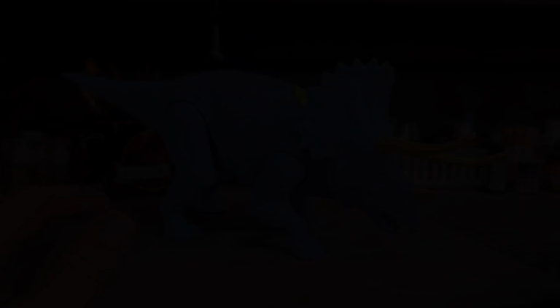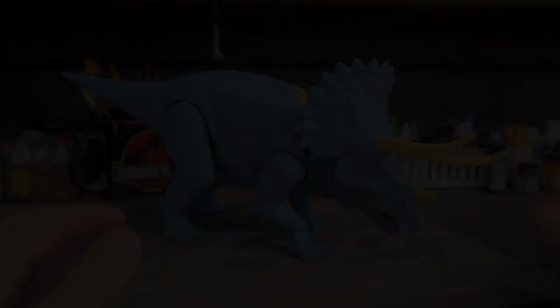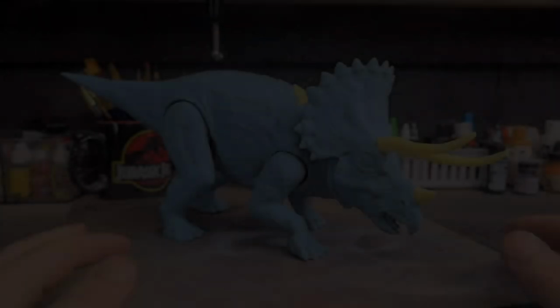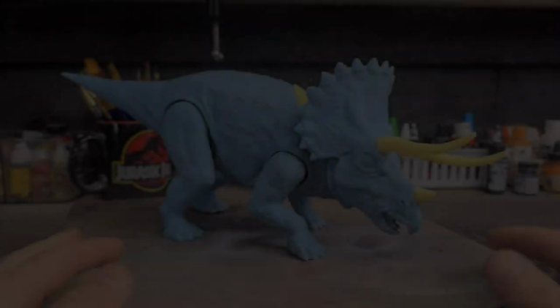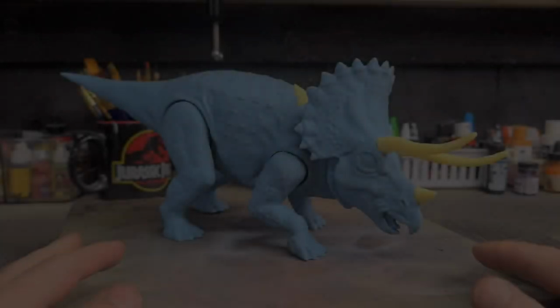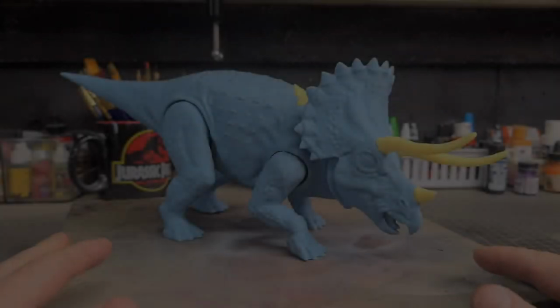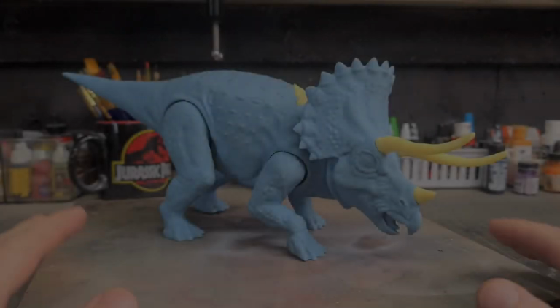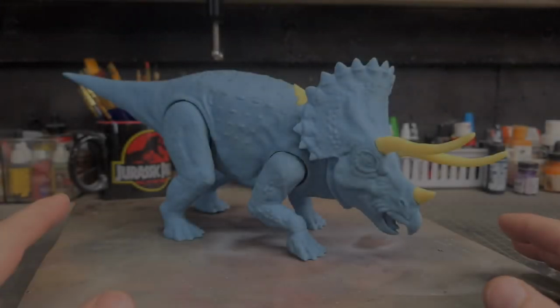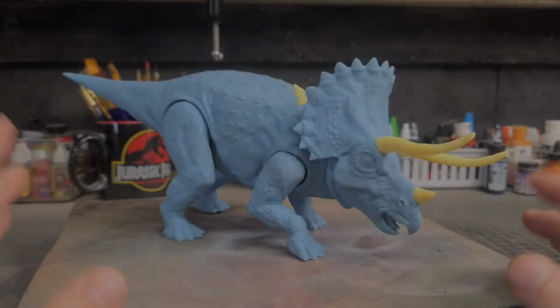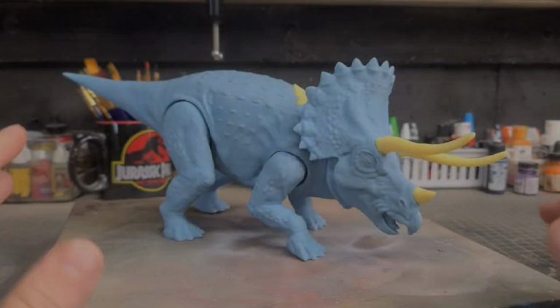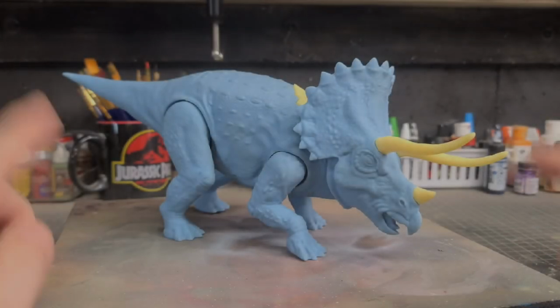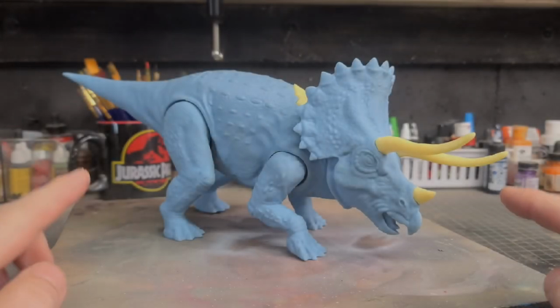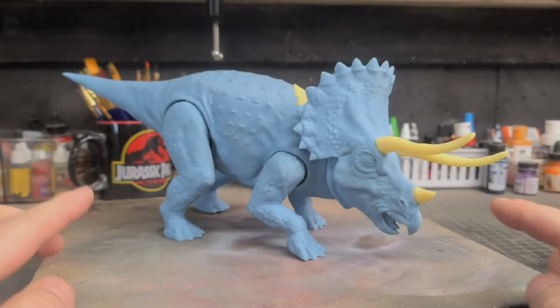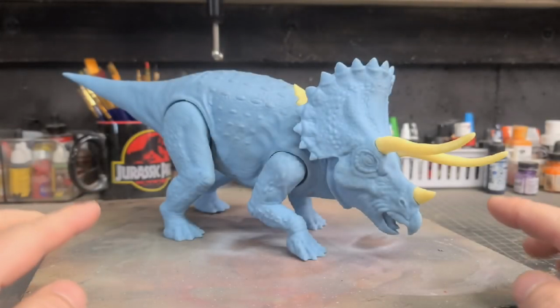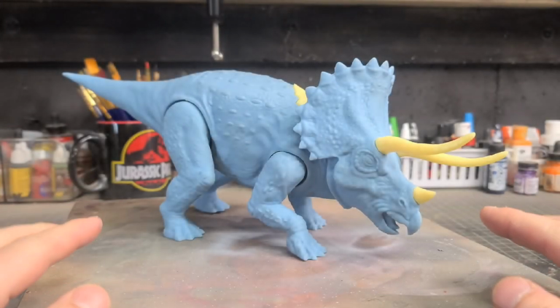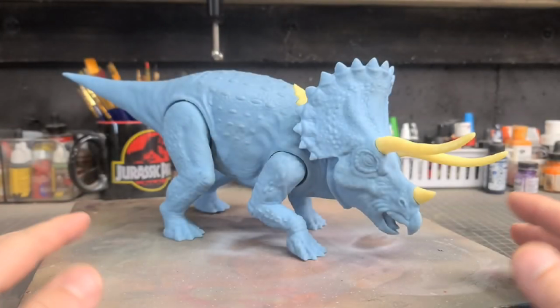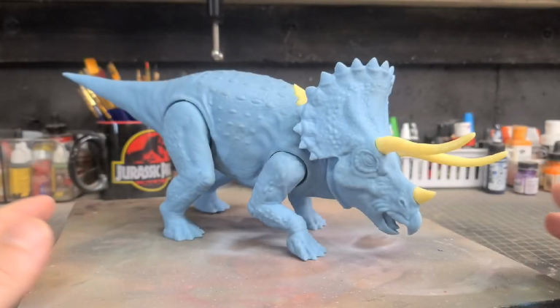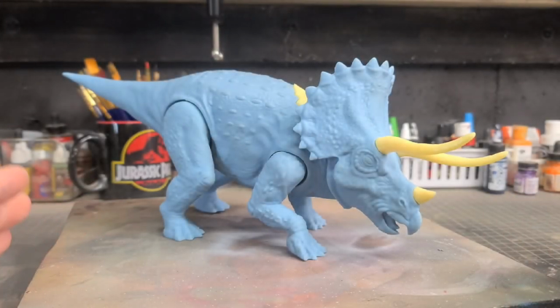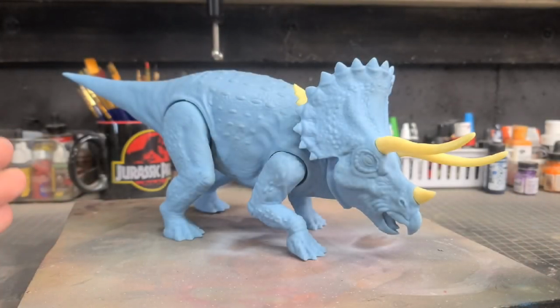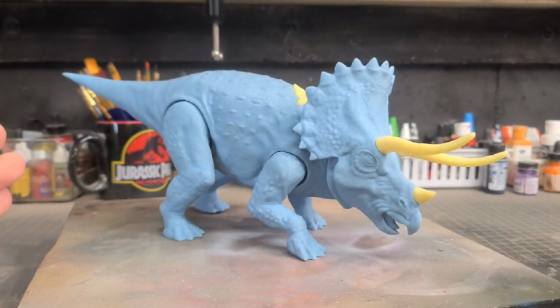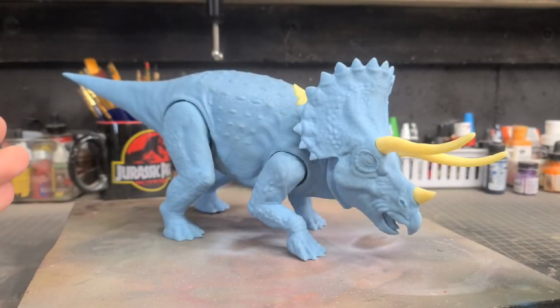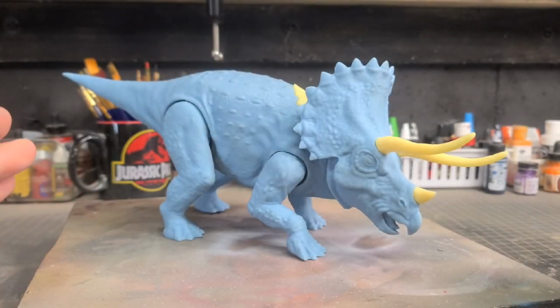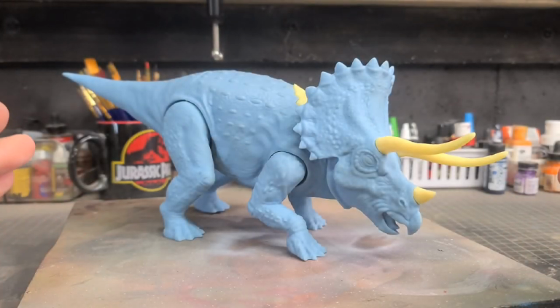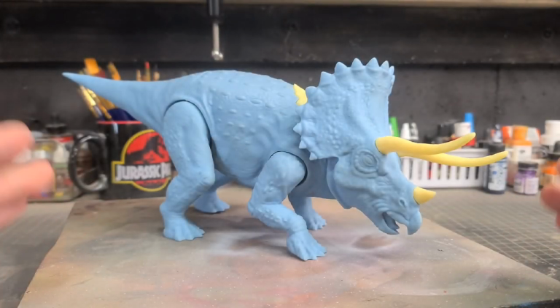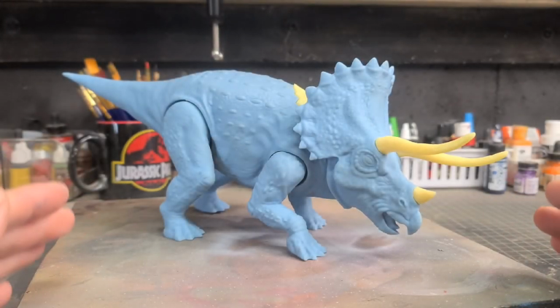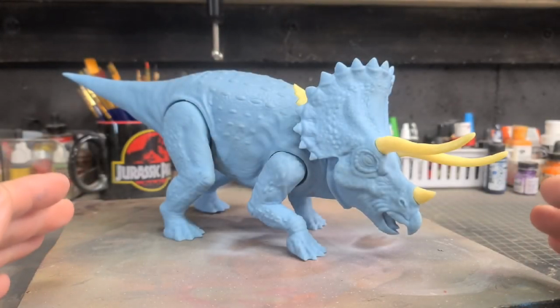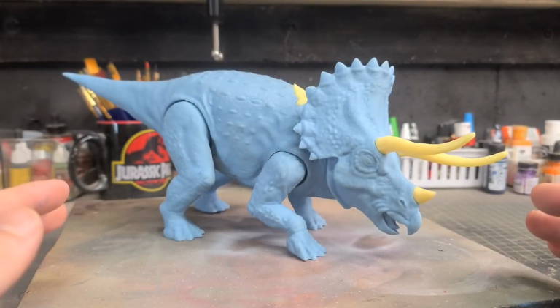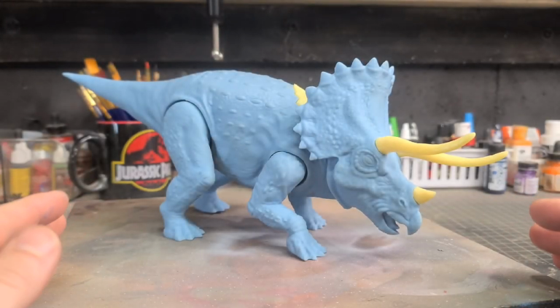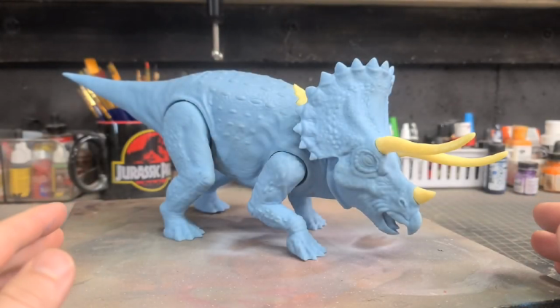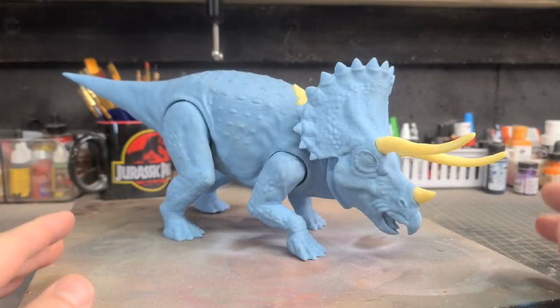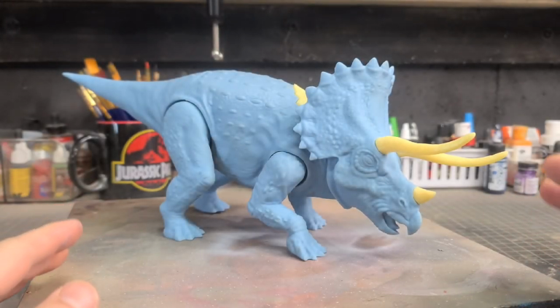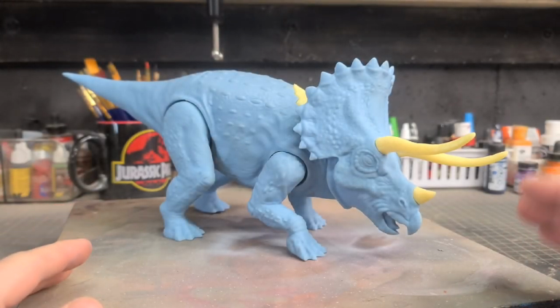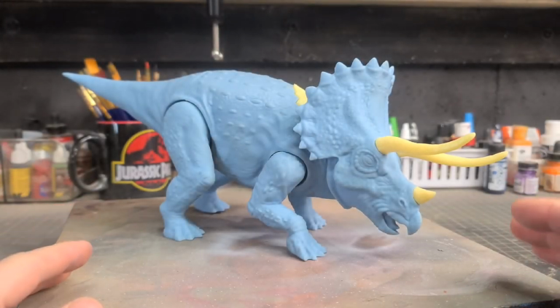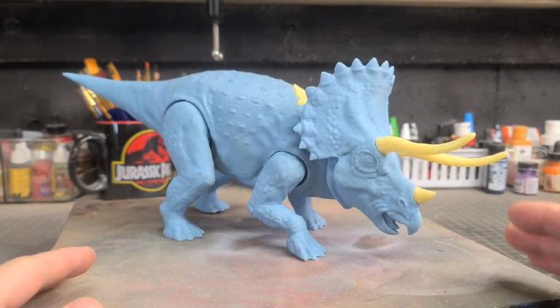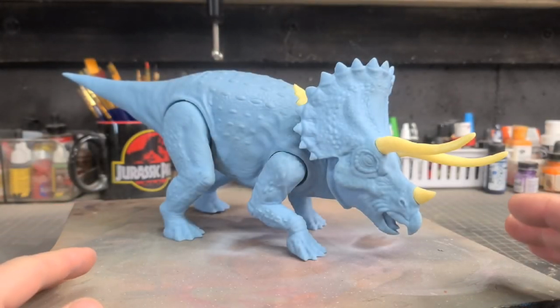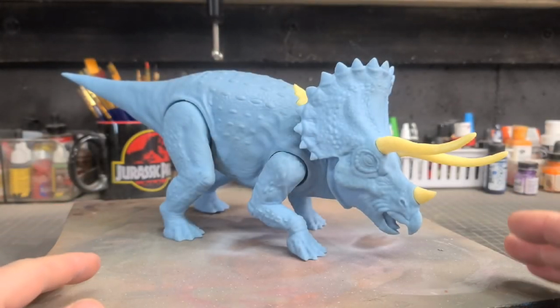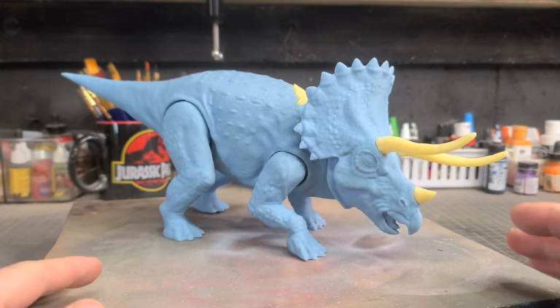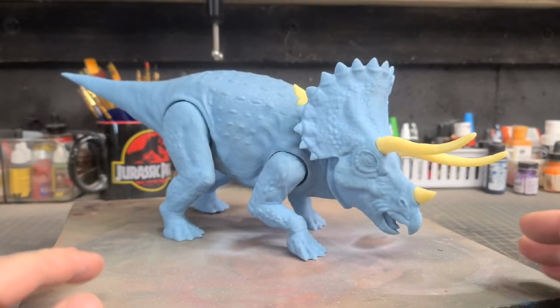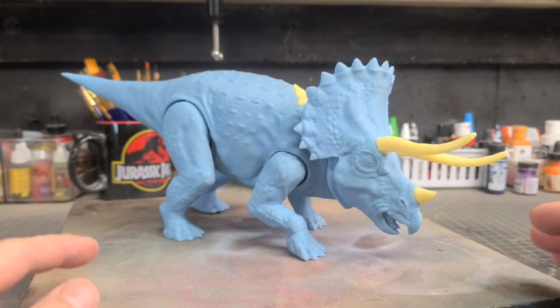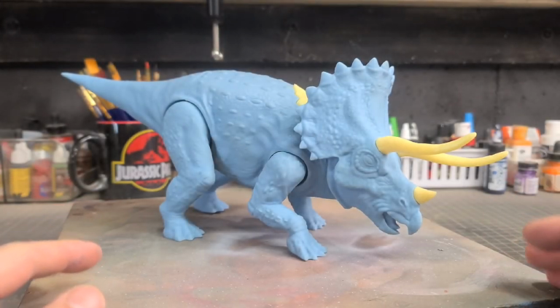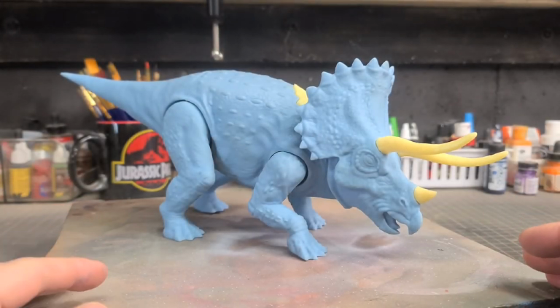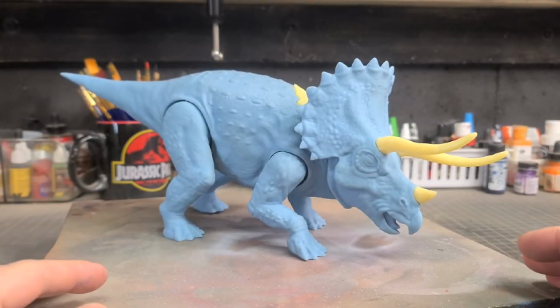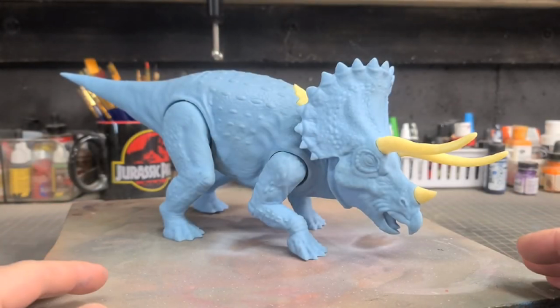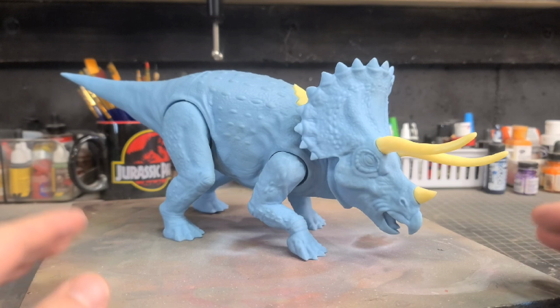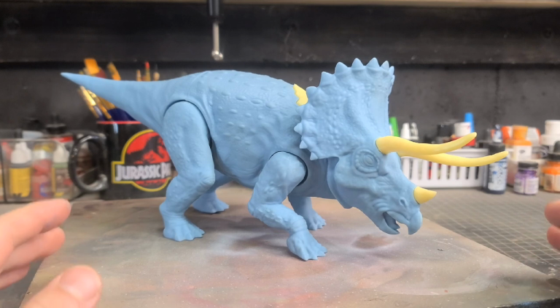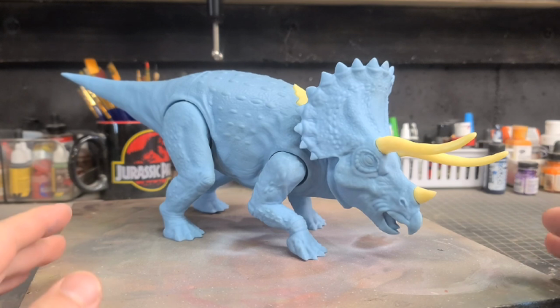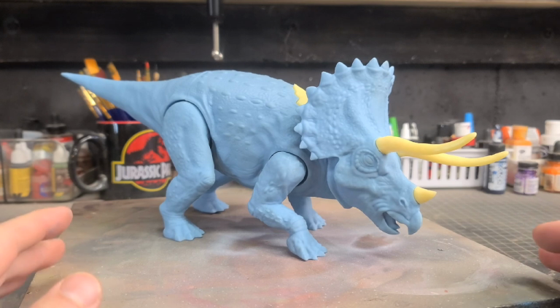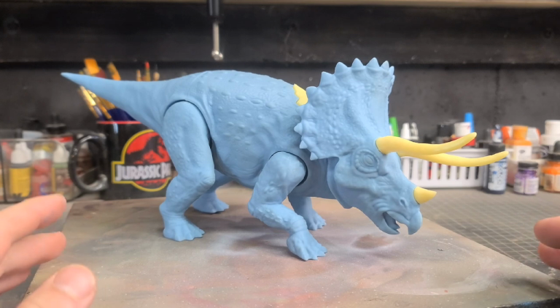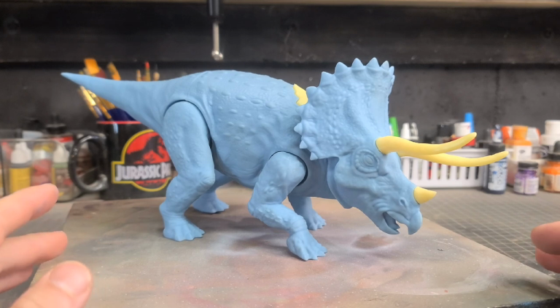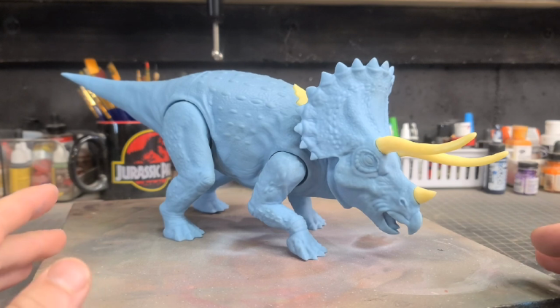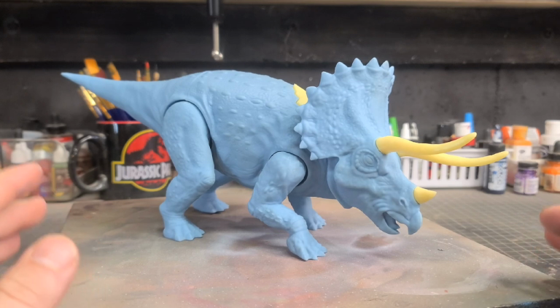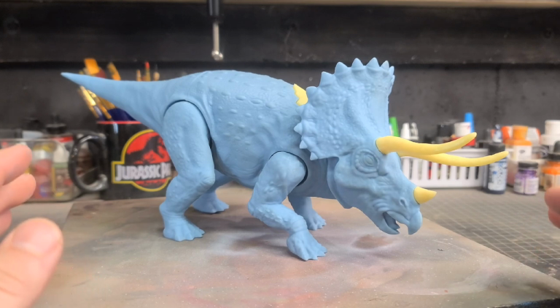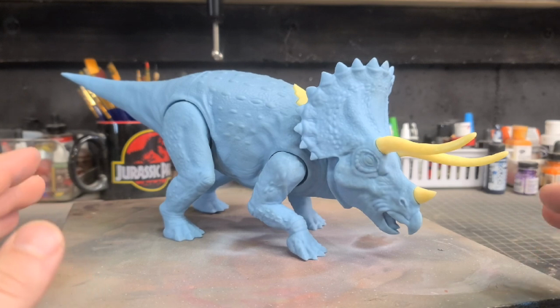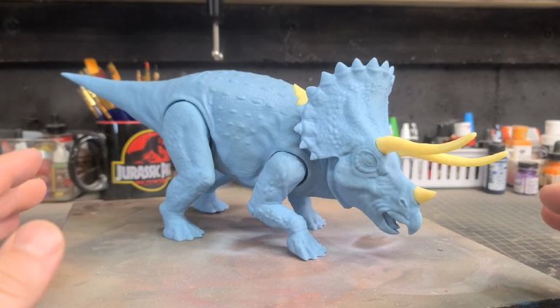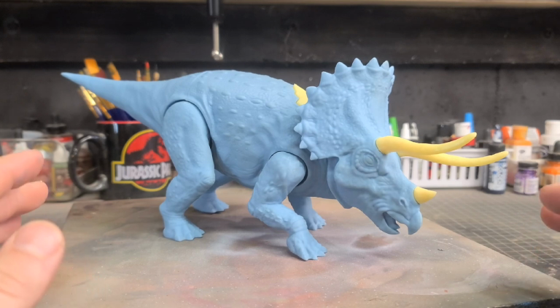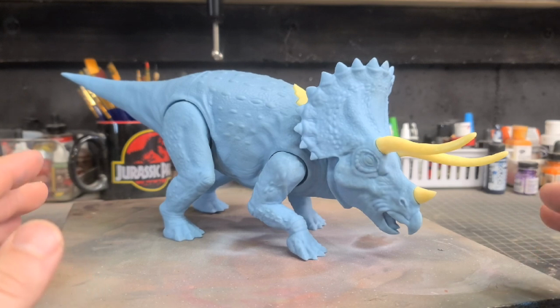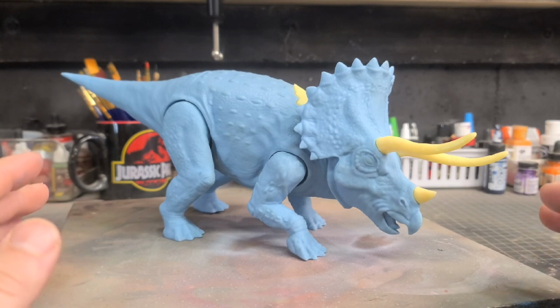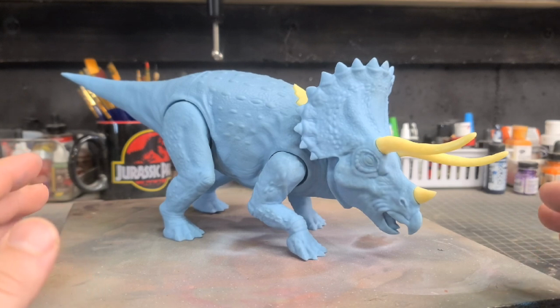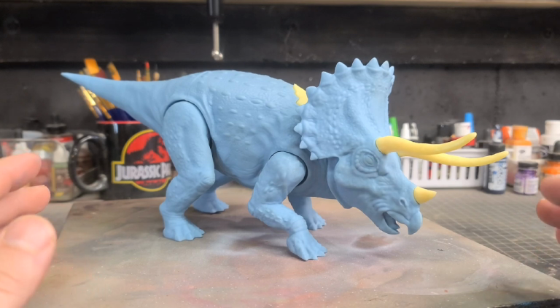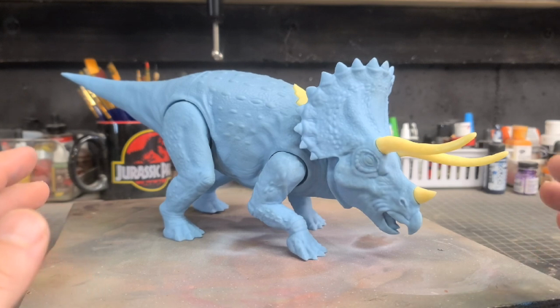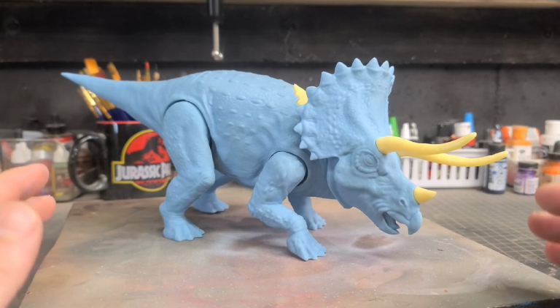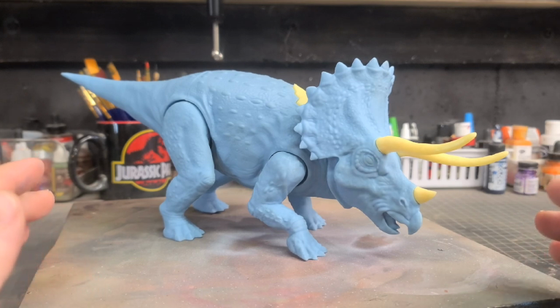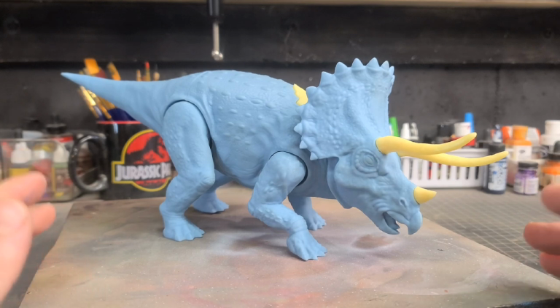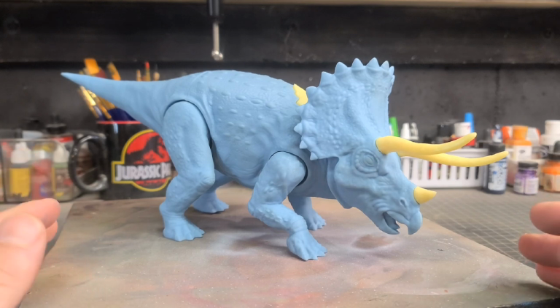Hey guys, welcome back to The Compound. I have a fun project in the workshop today that I am really excited to start working on.